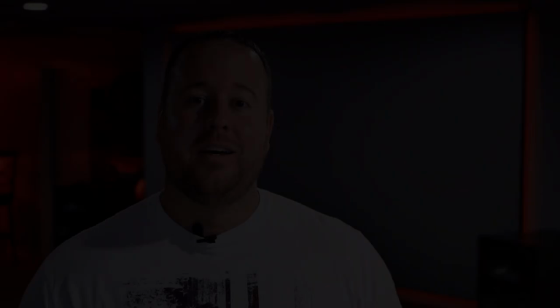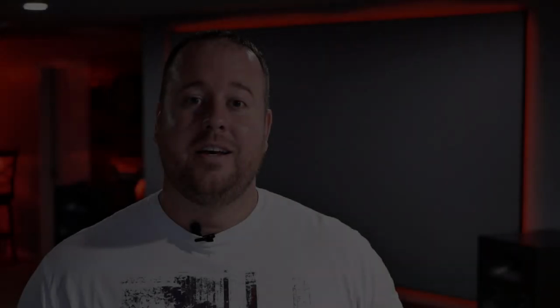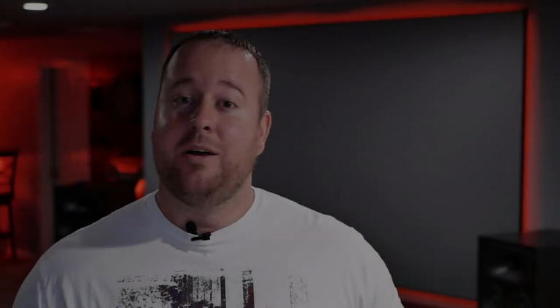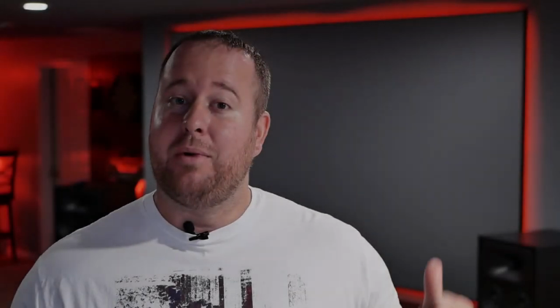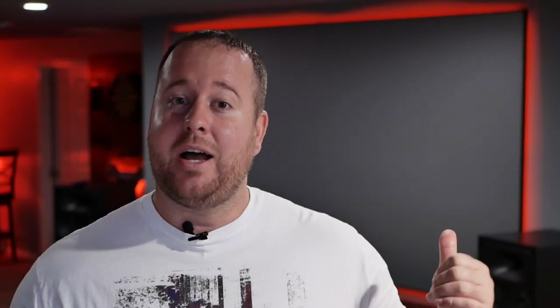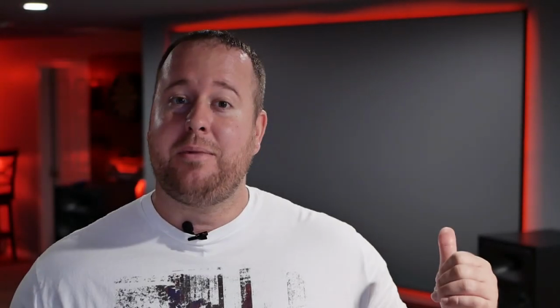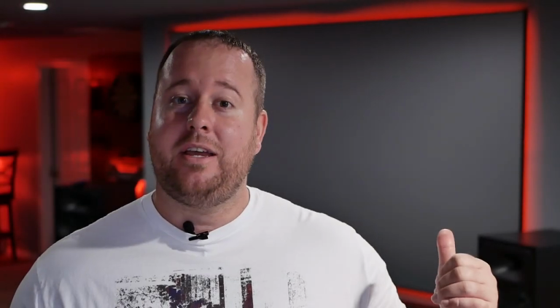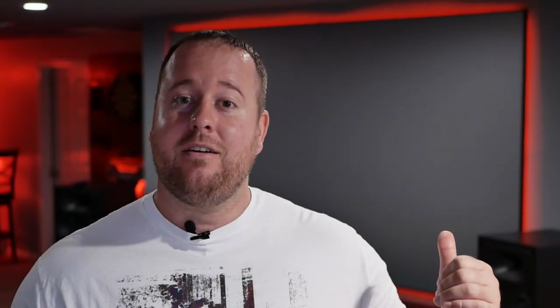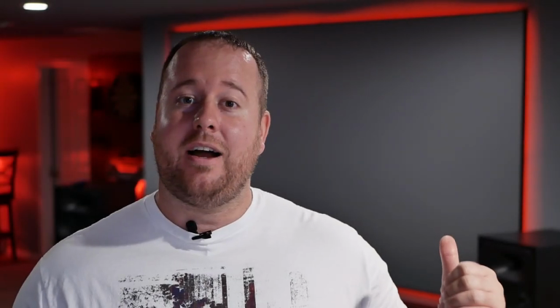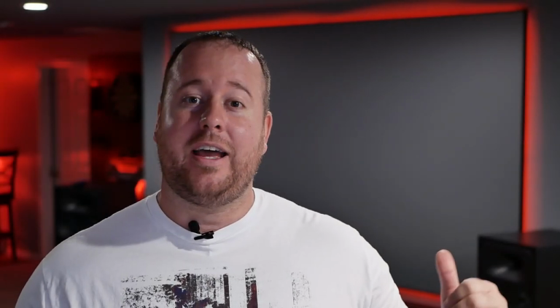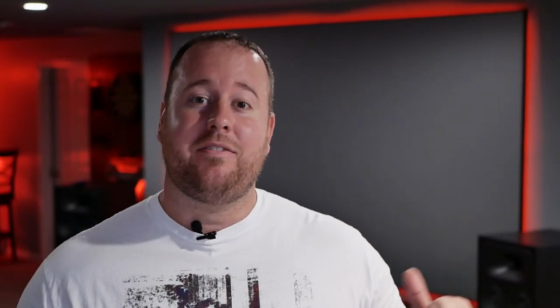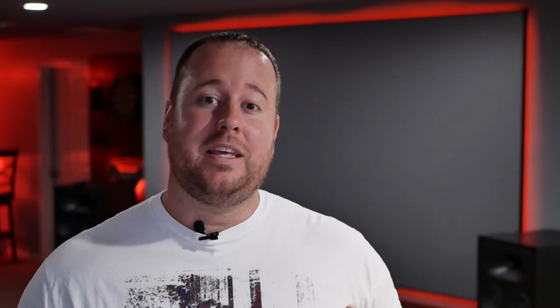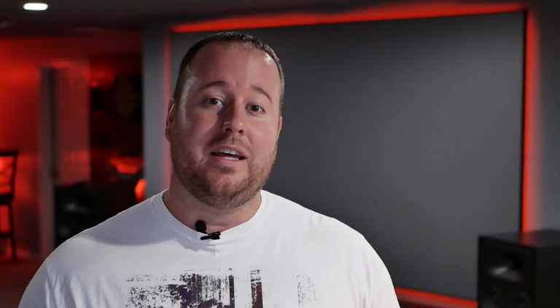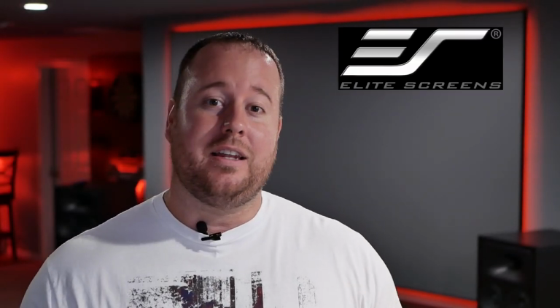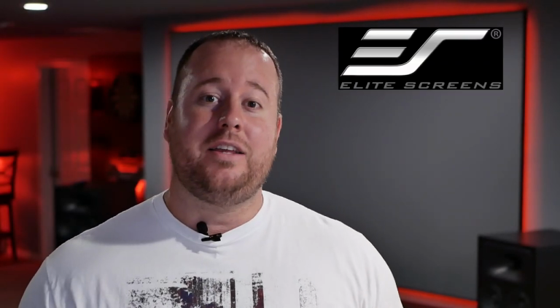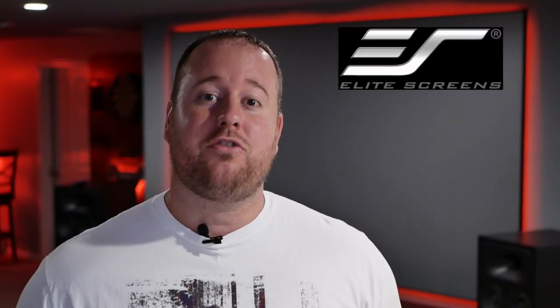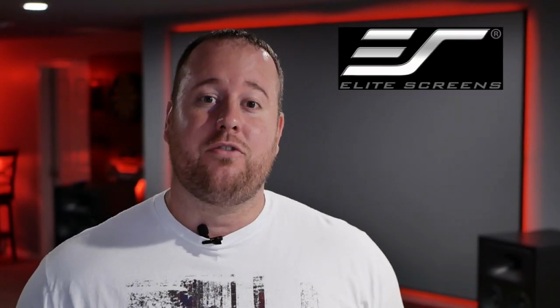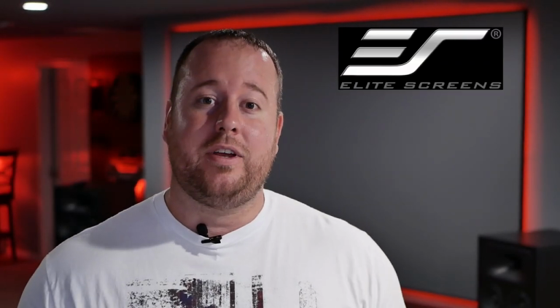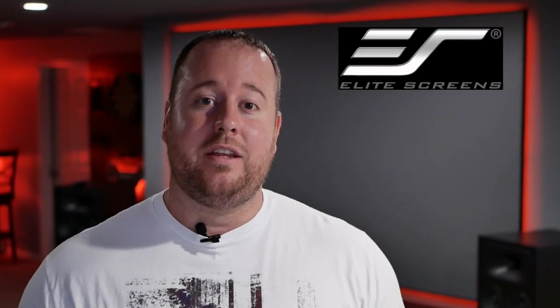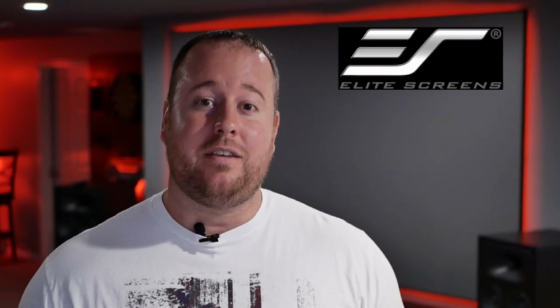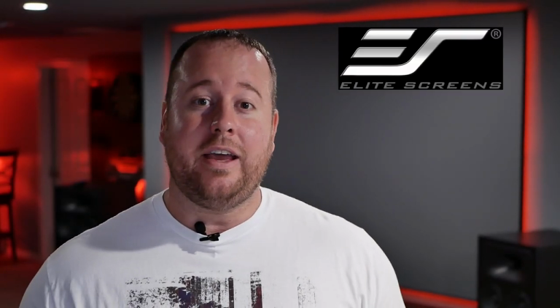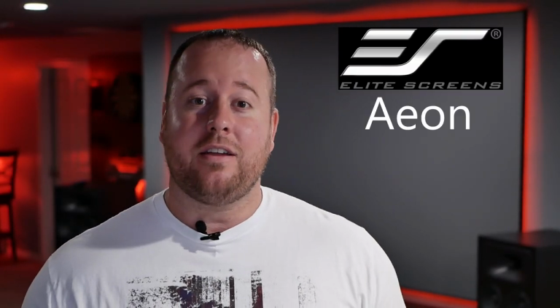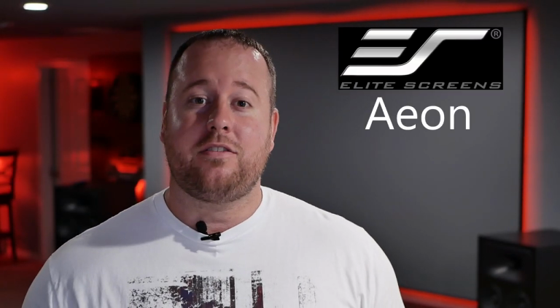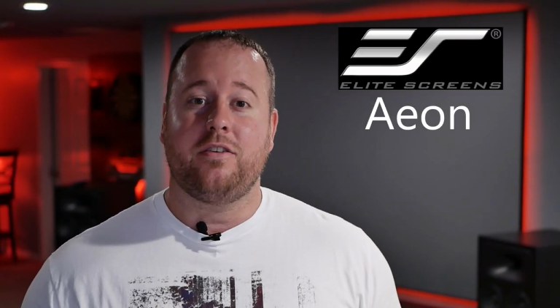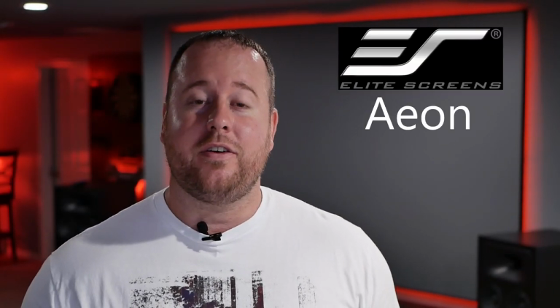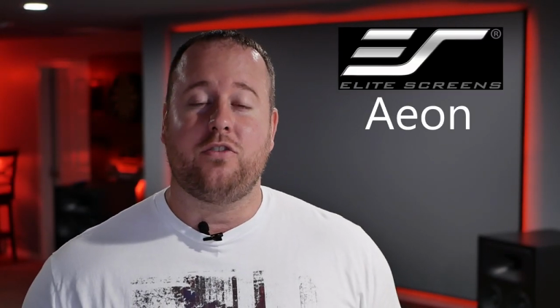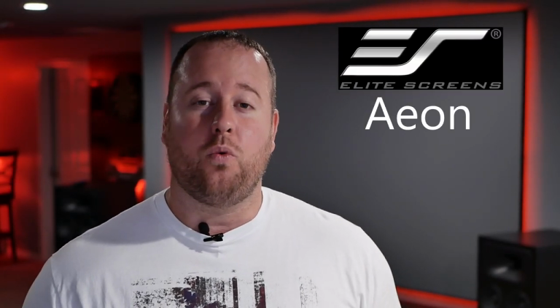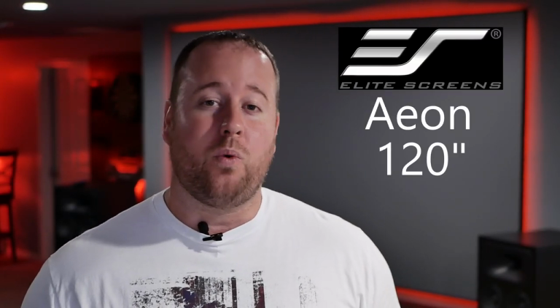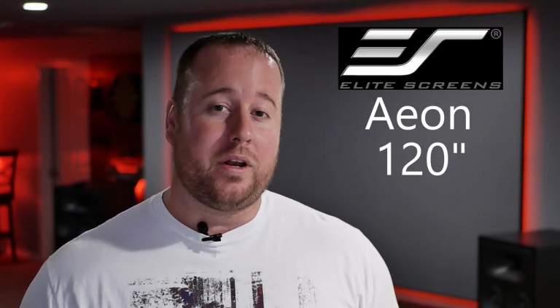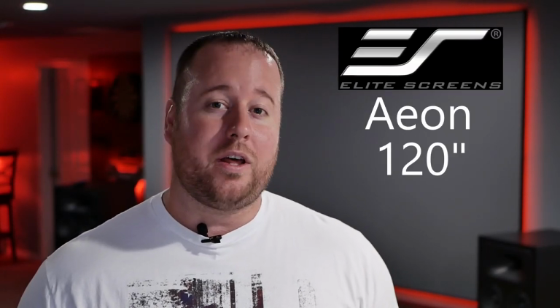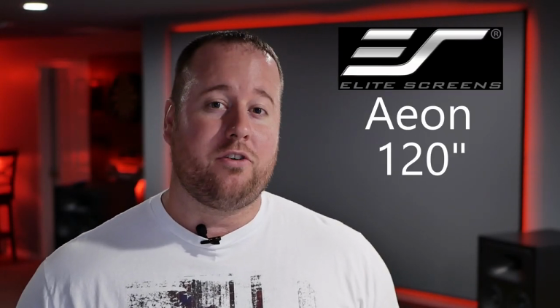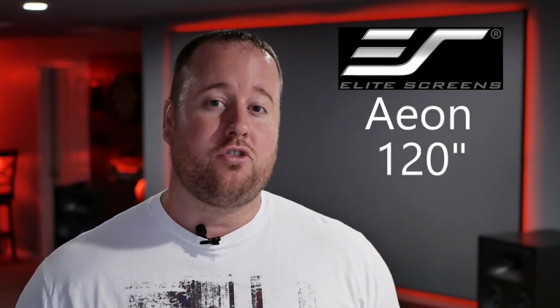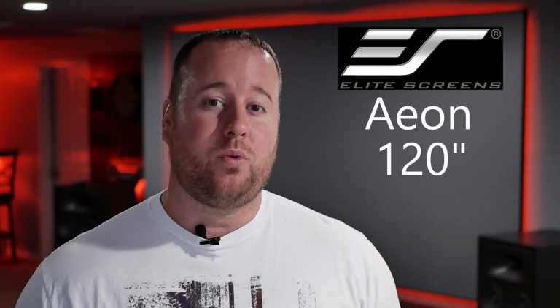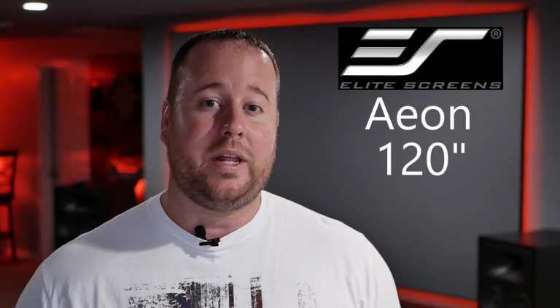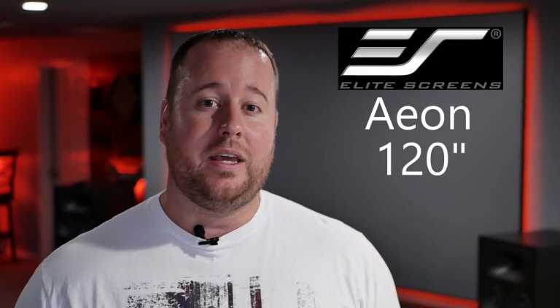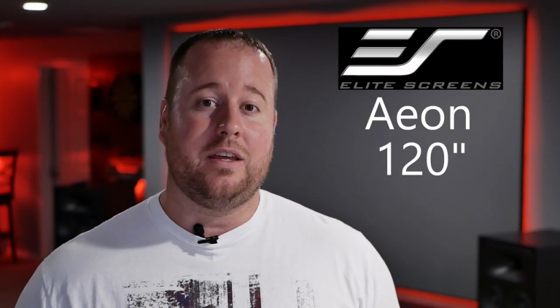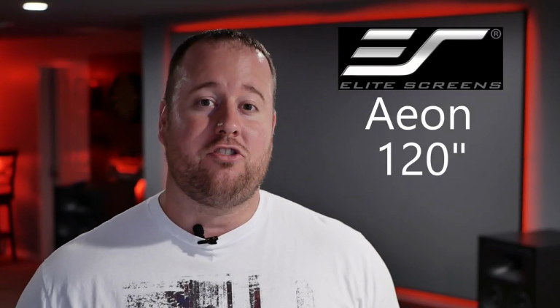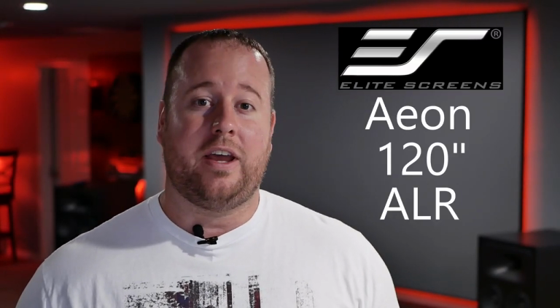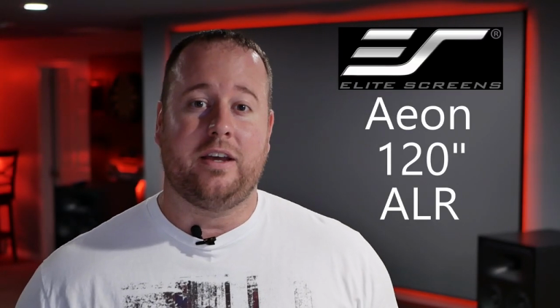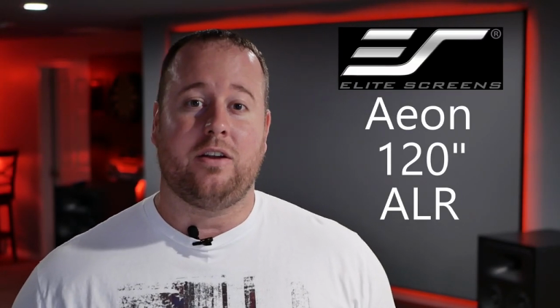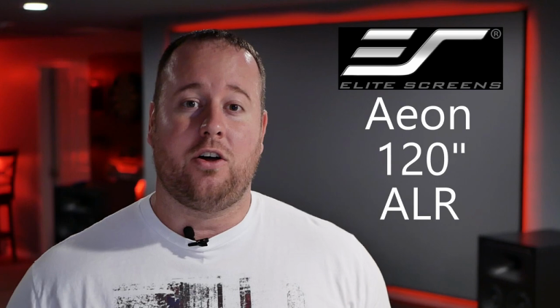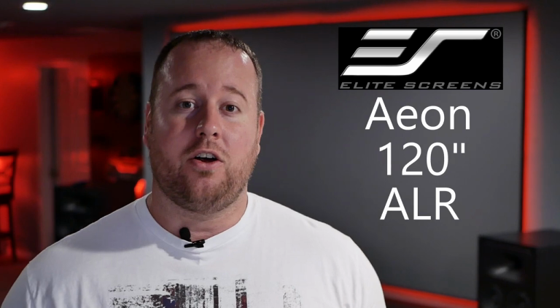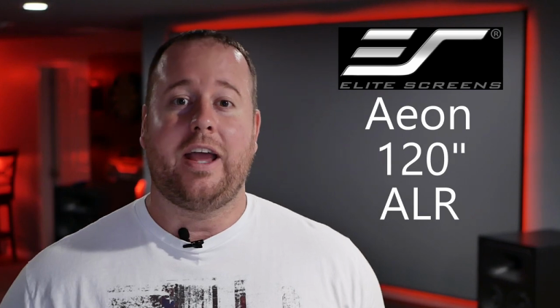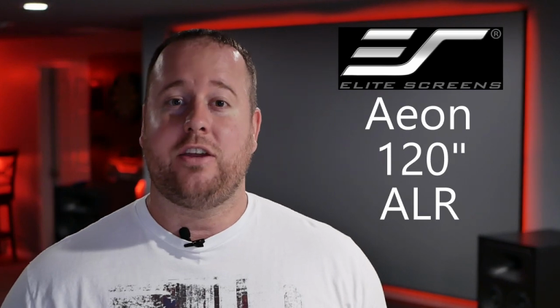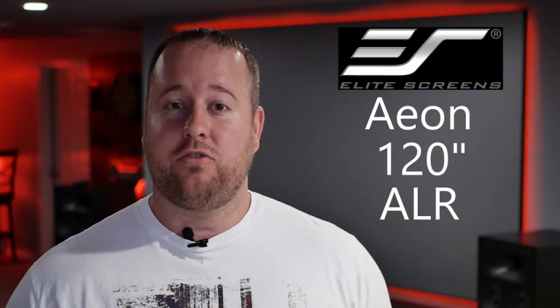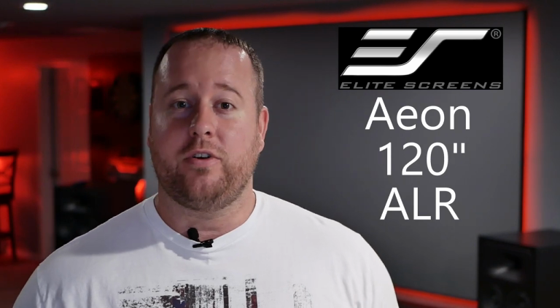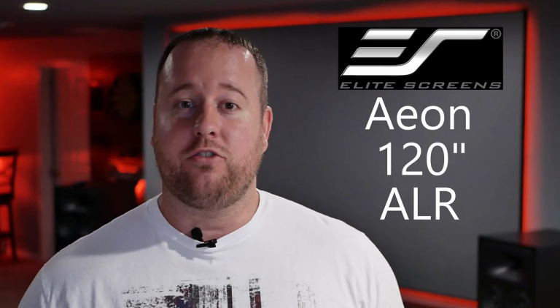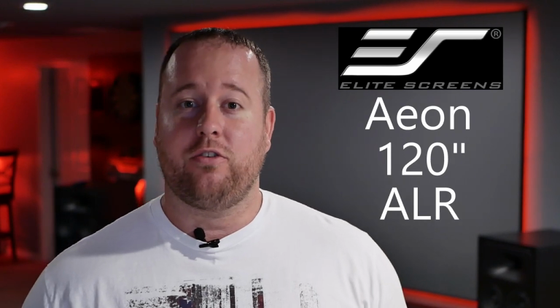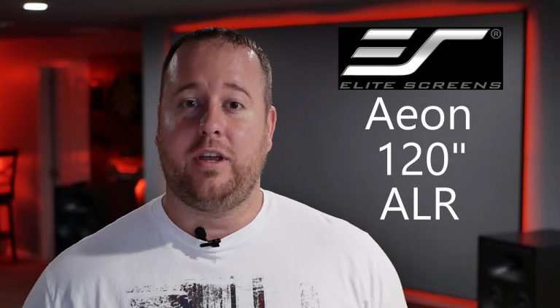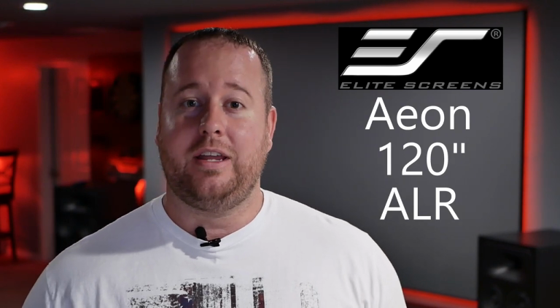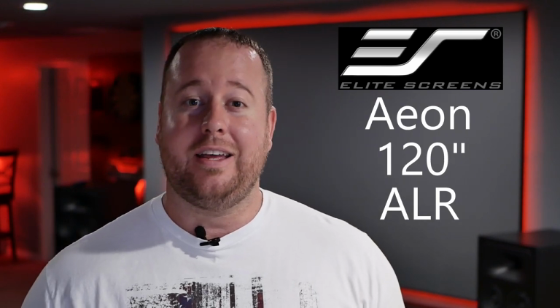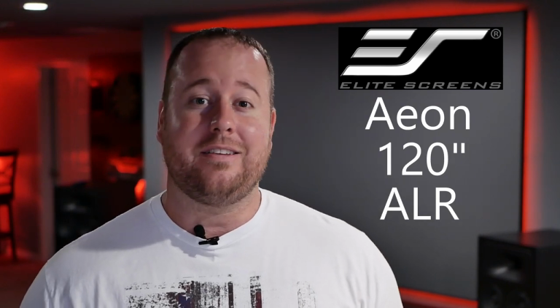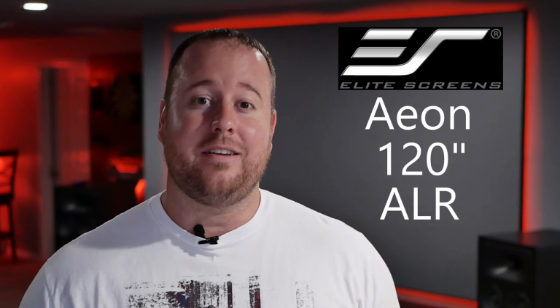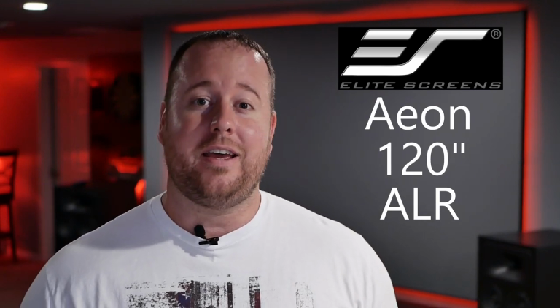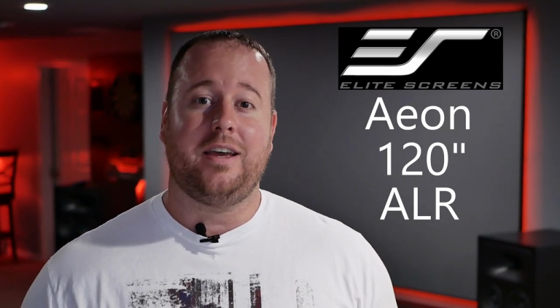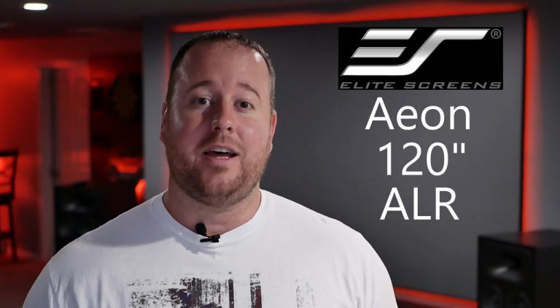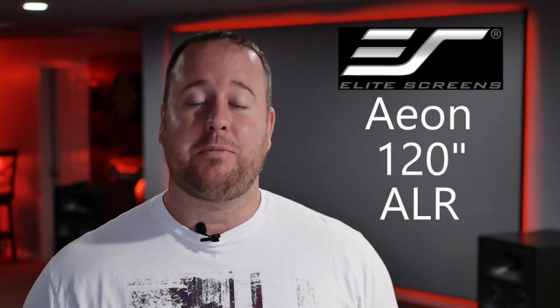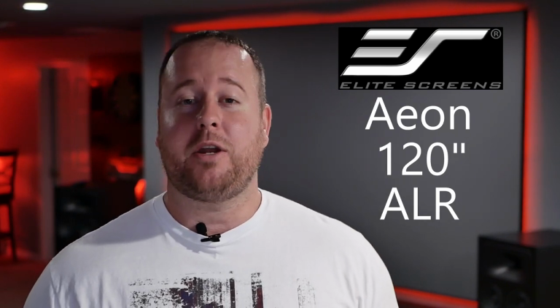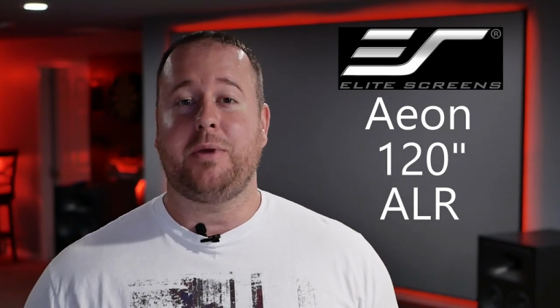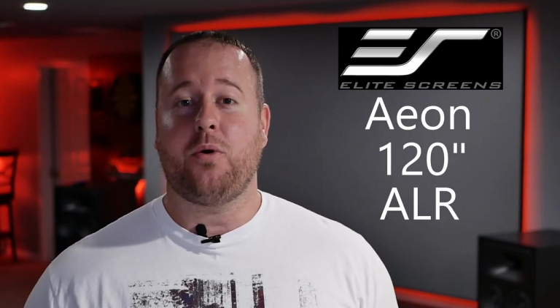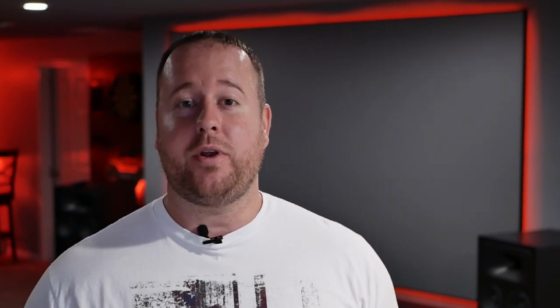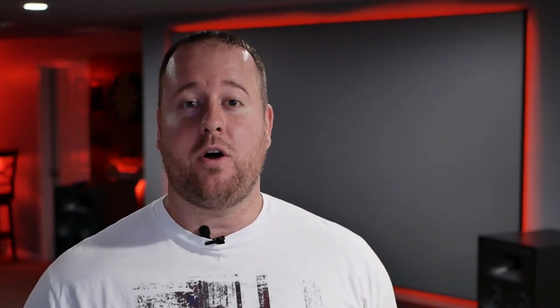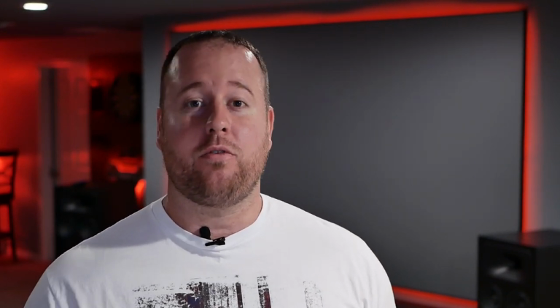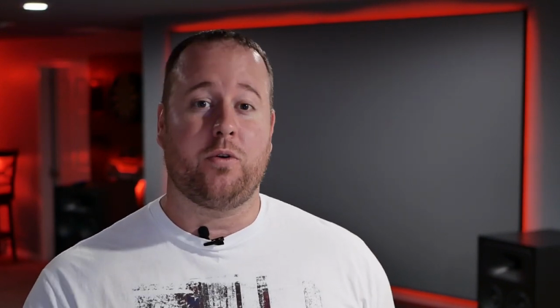Behind me here I have the Elite Screens Aeon Series 120-inch ALR Edge-Free Screen, and today I'm going to be going over it with you guys.